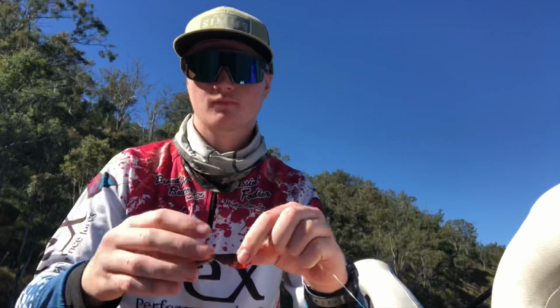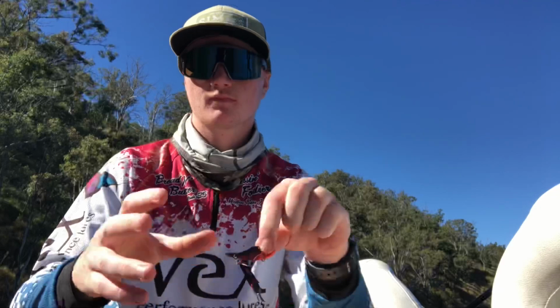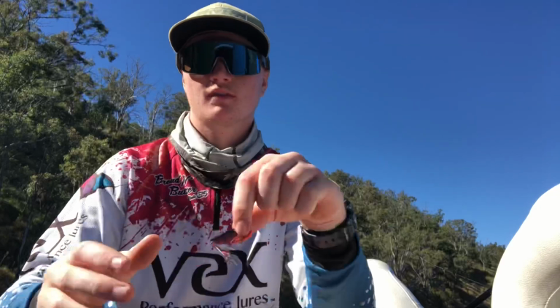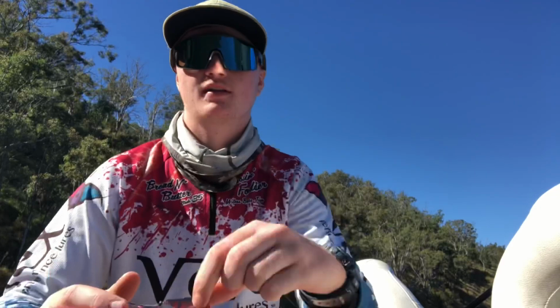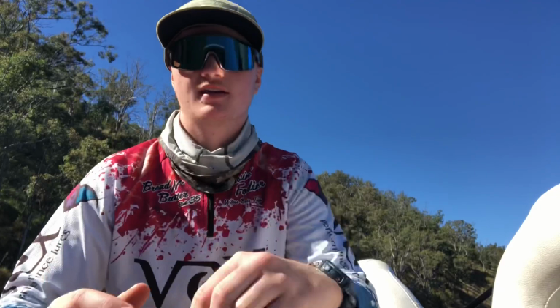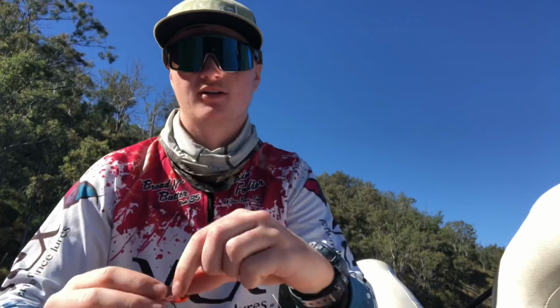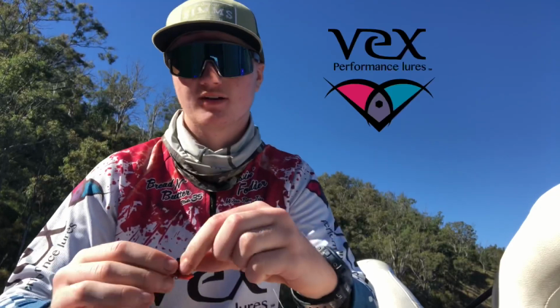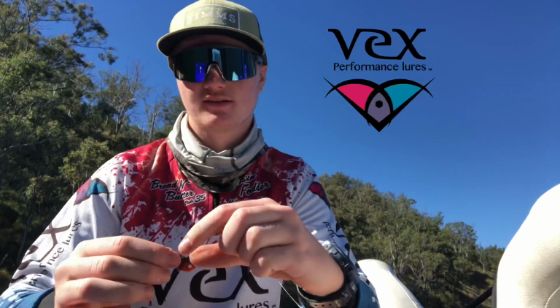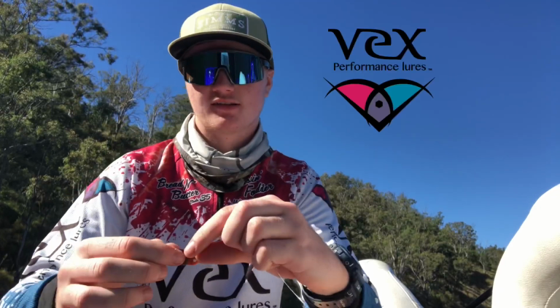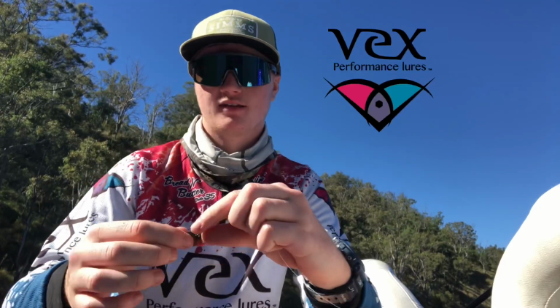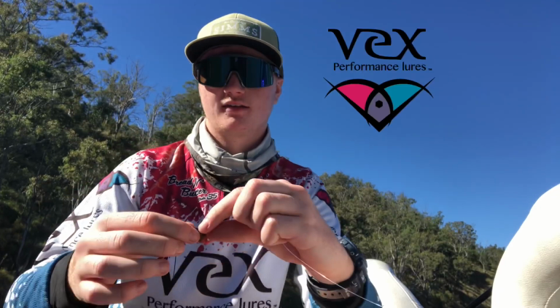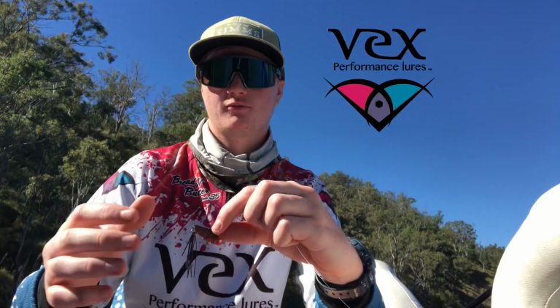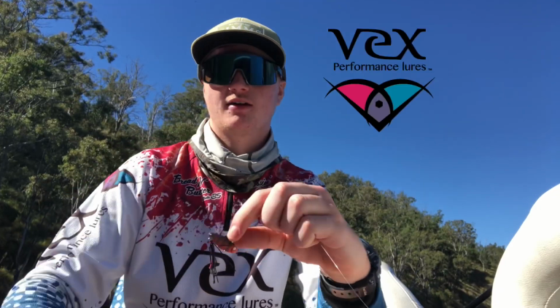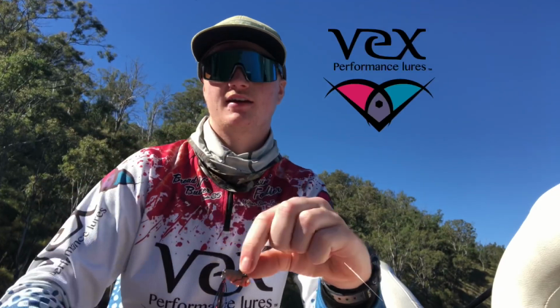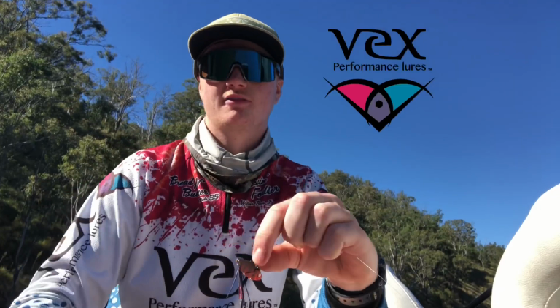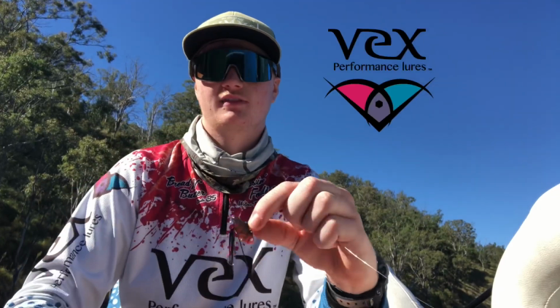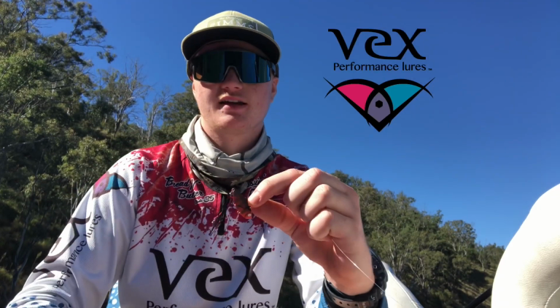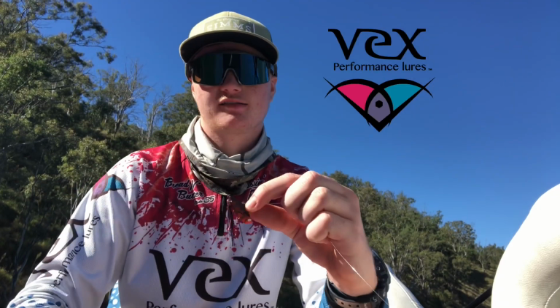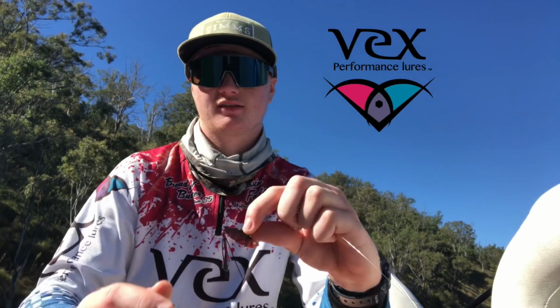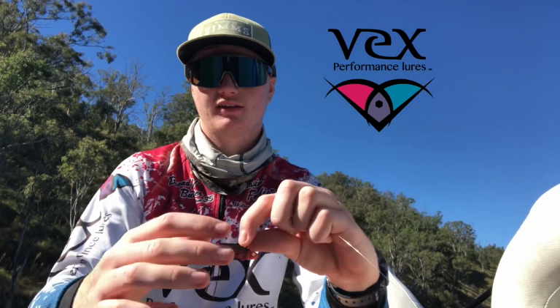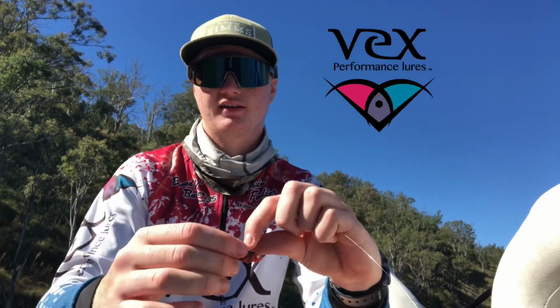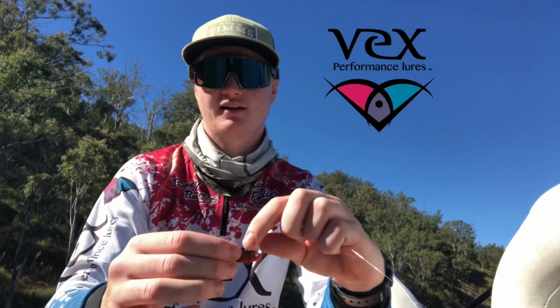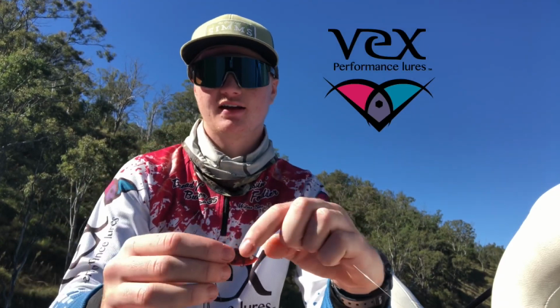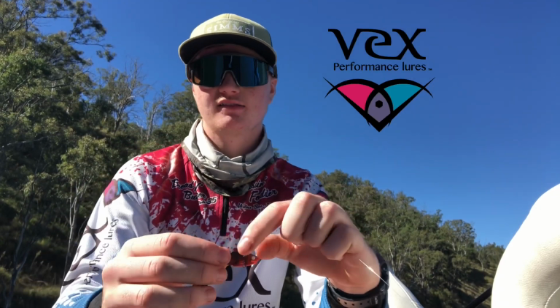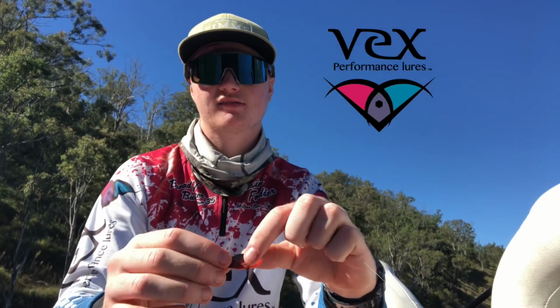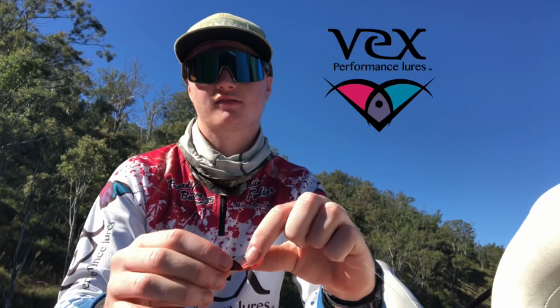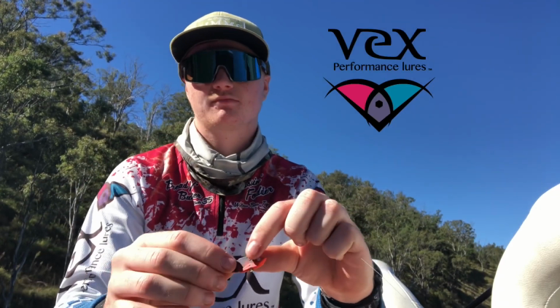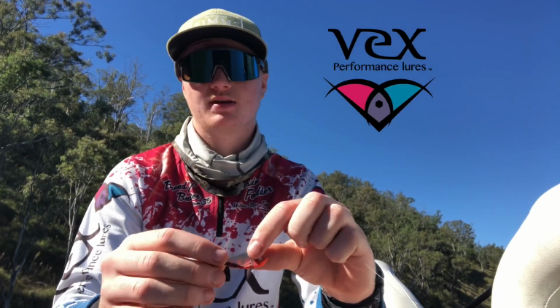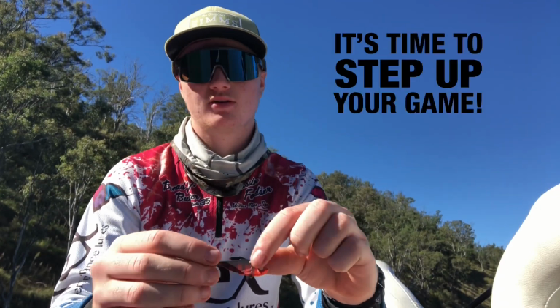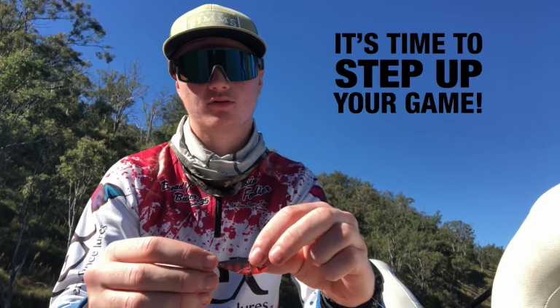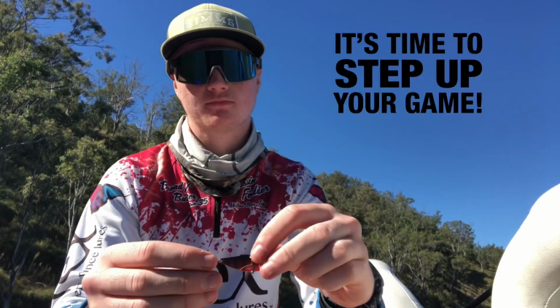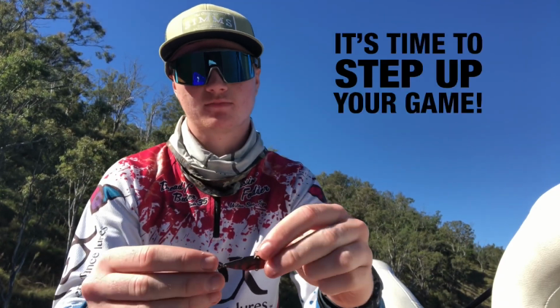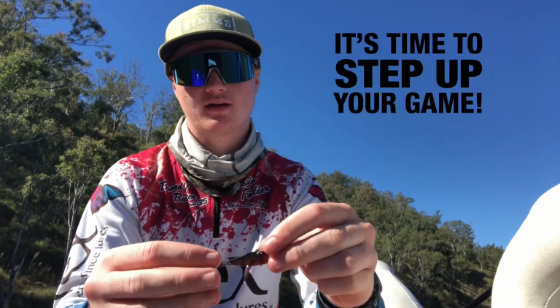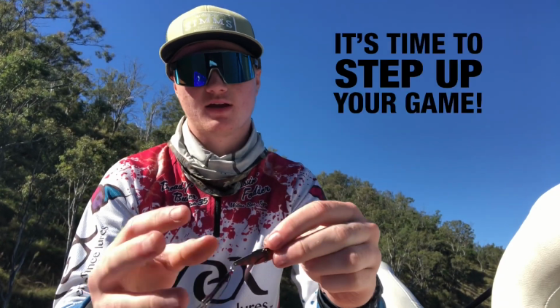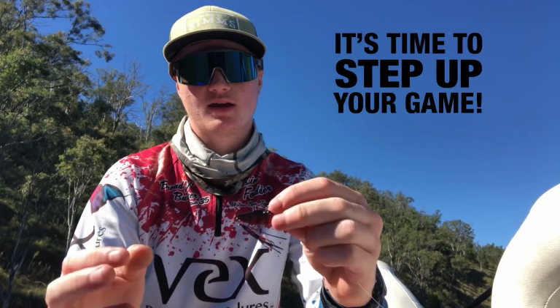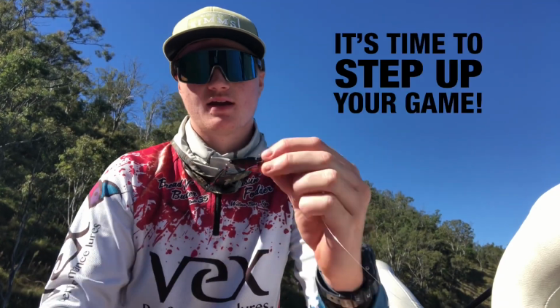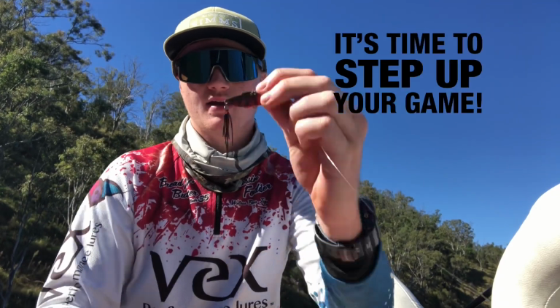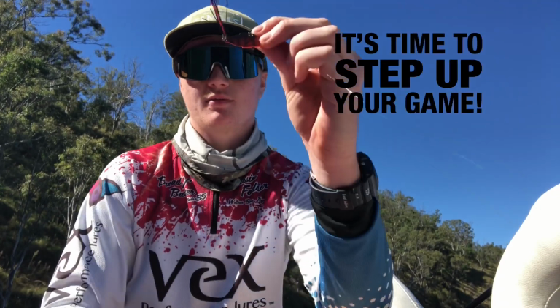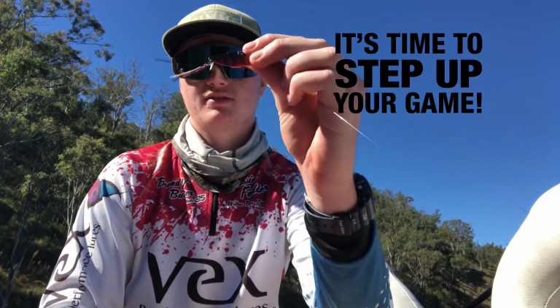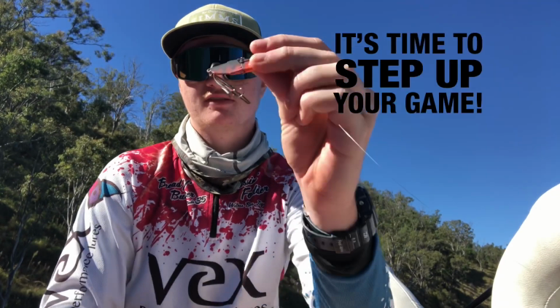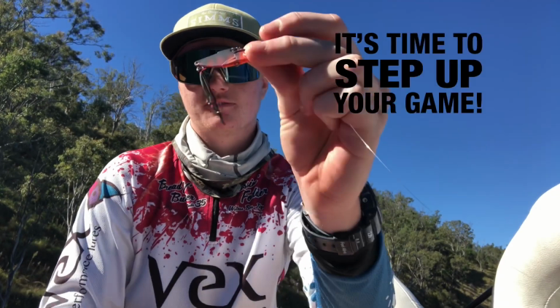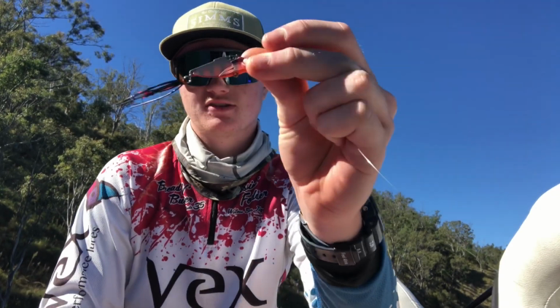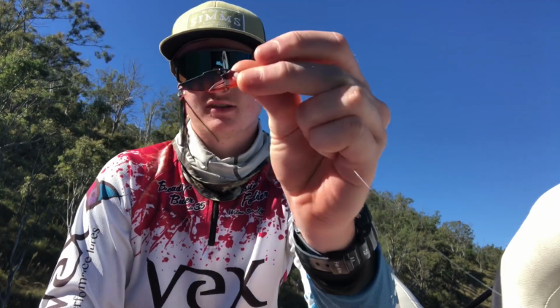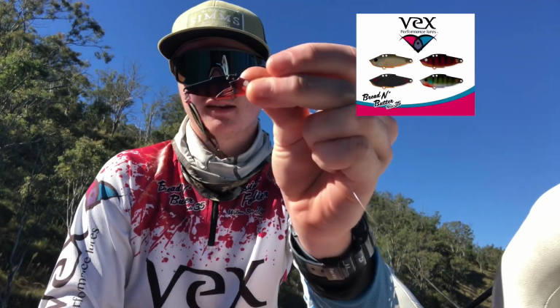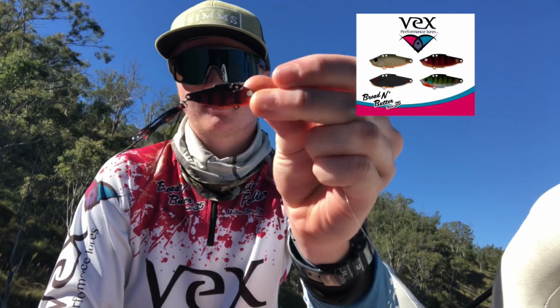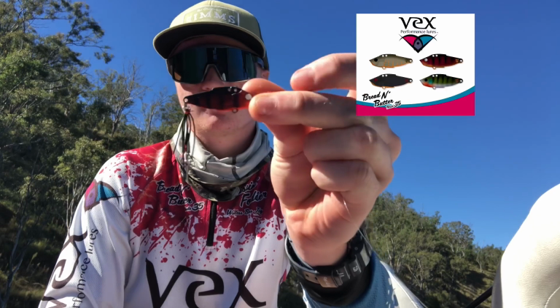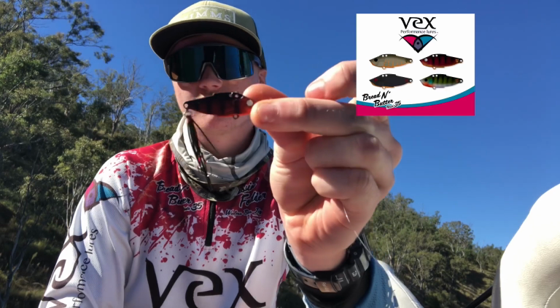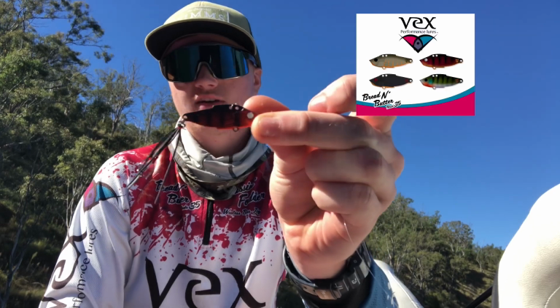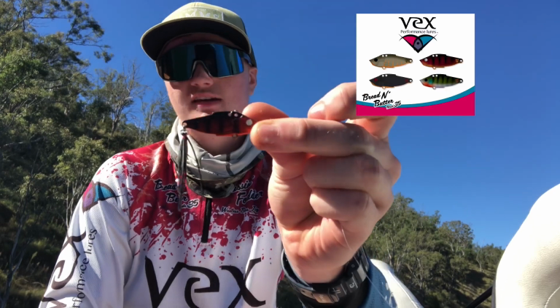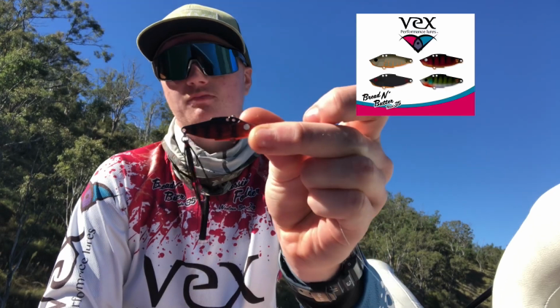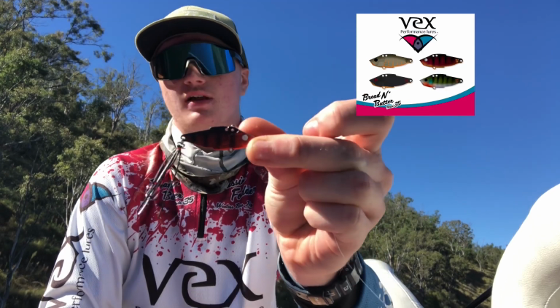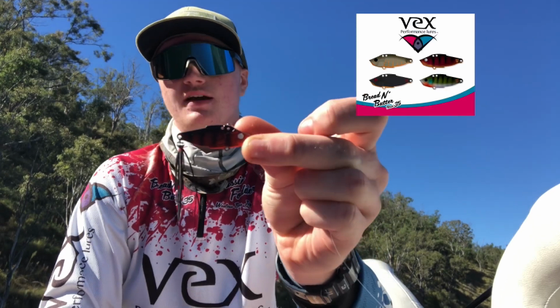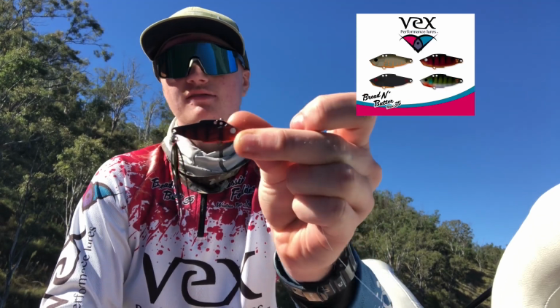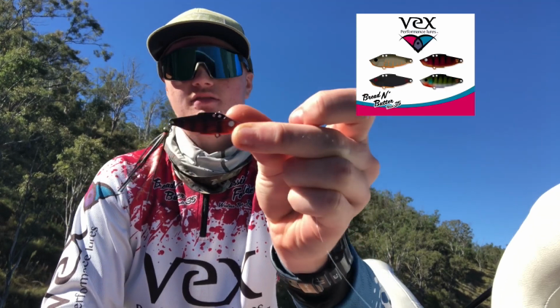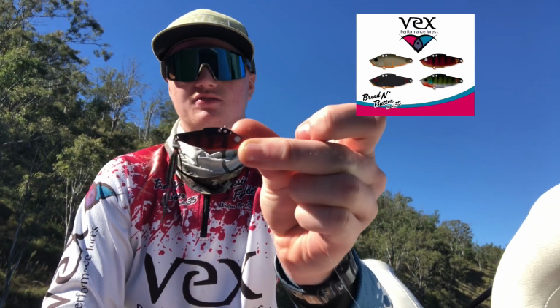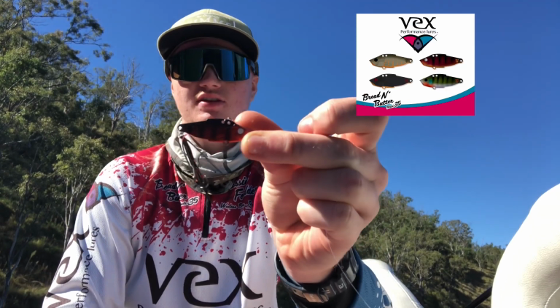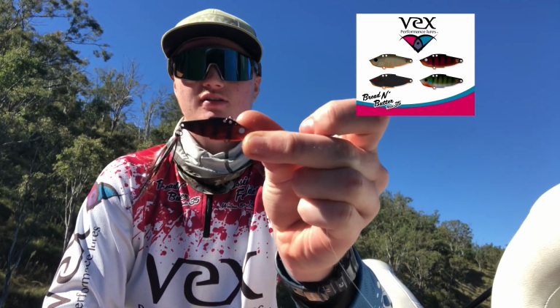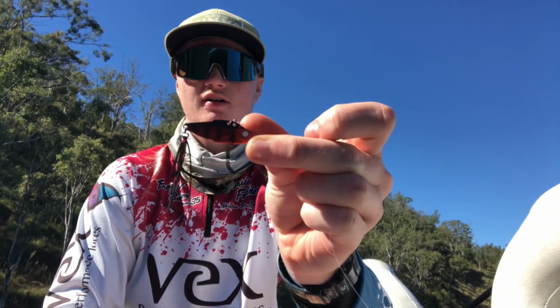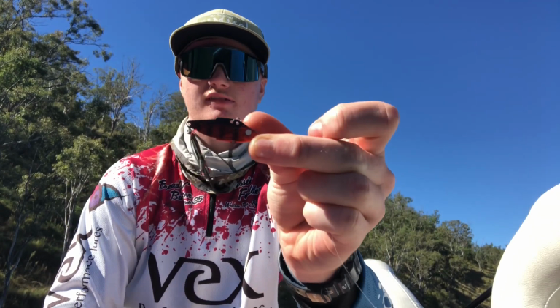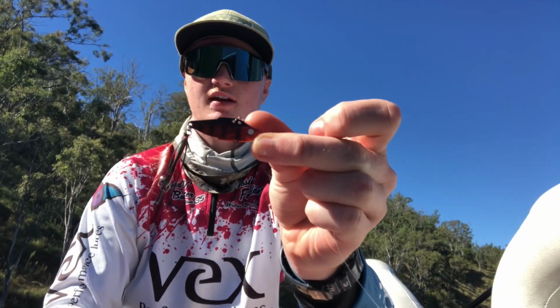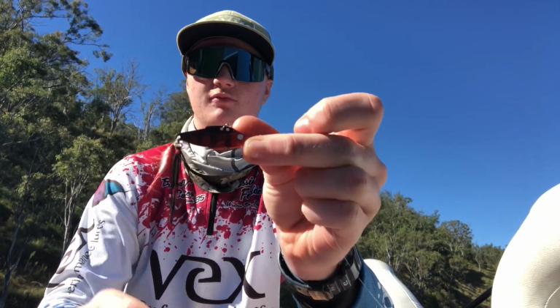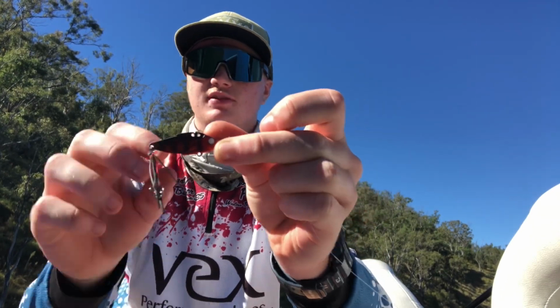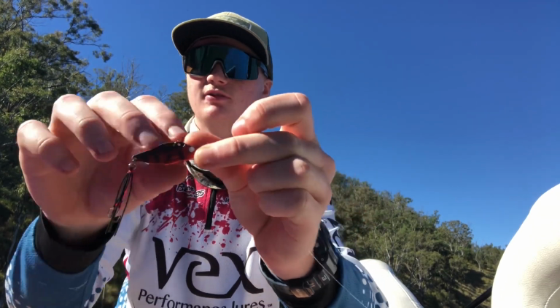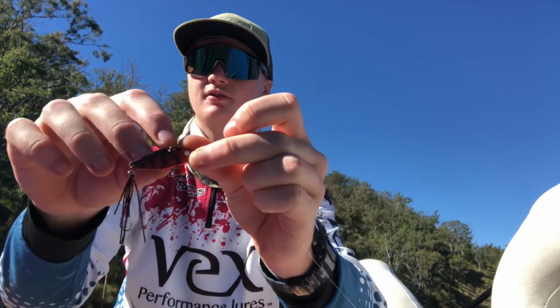Hey guys, we're out here on Lake St. Clair today. It's mid-autumn and we're just fishing these Vex blades and I'll show you guys how we do it.